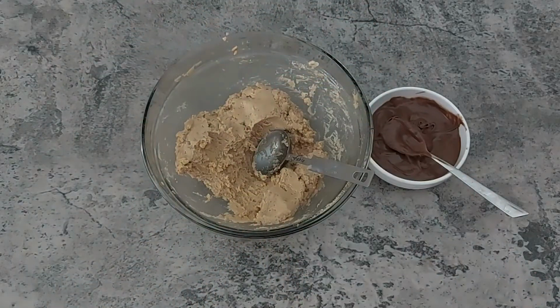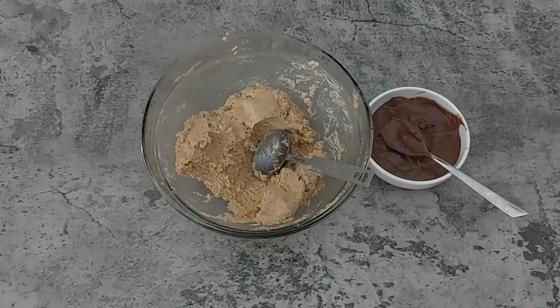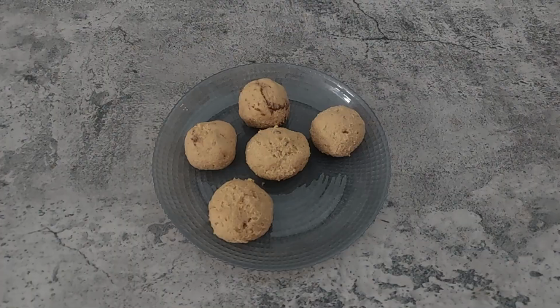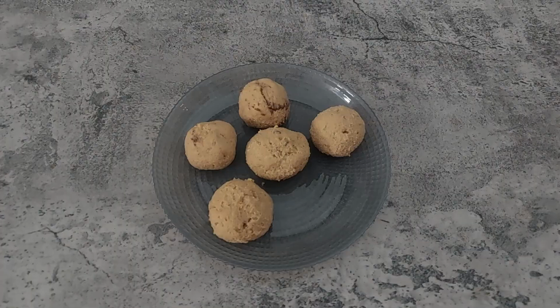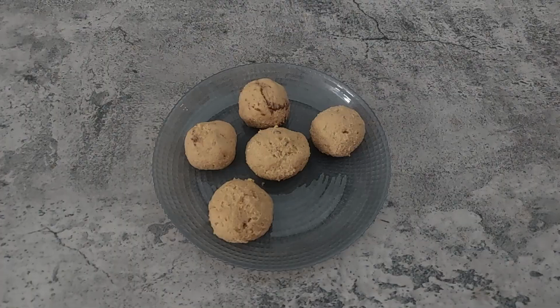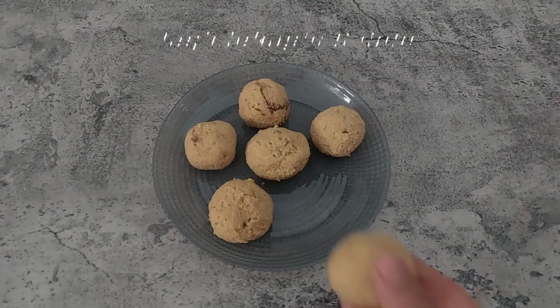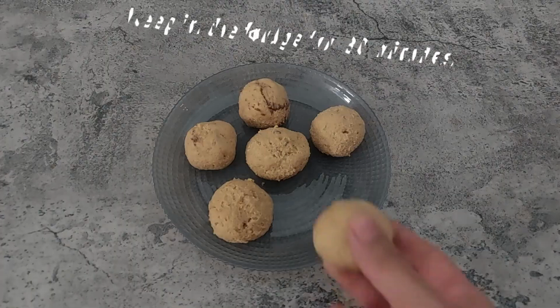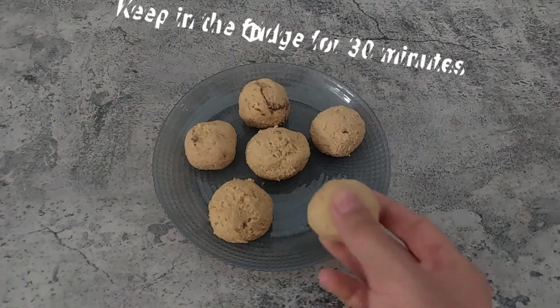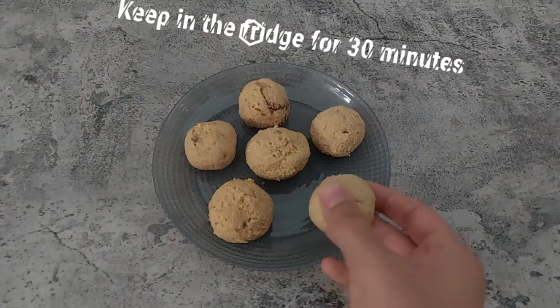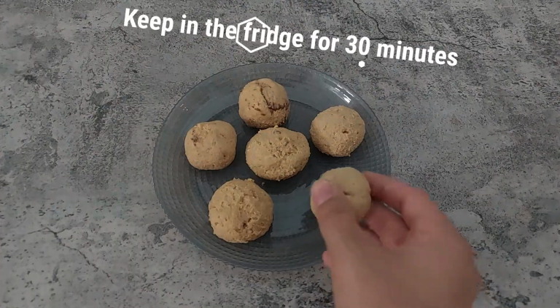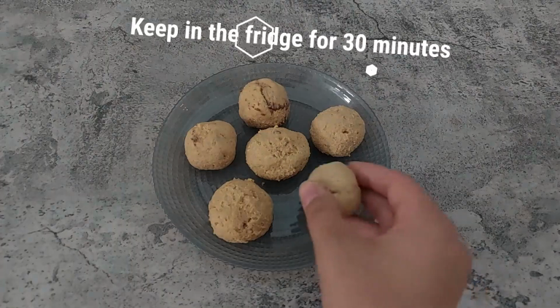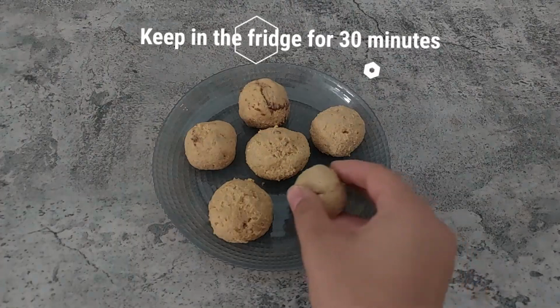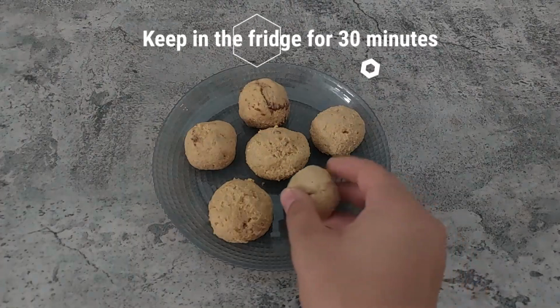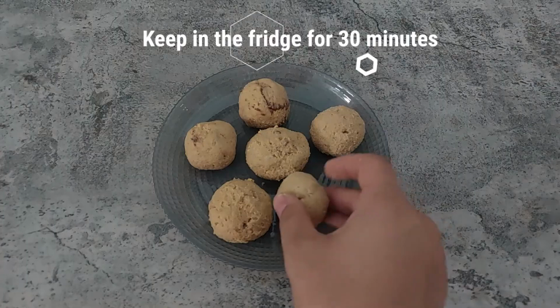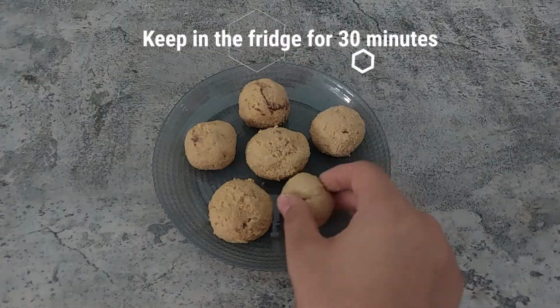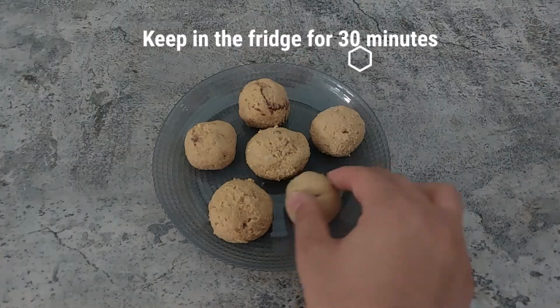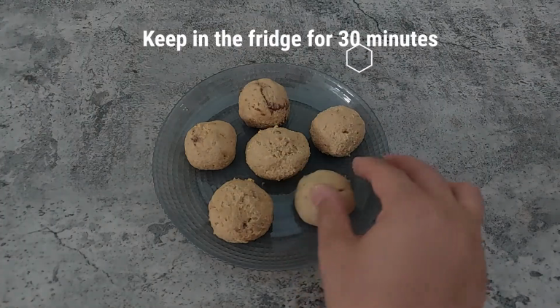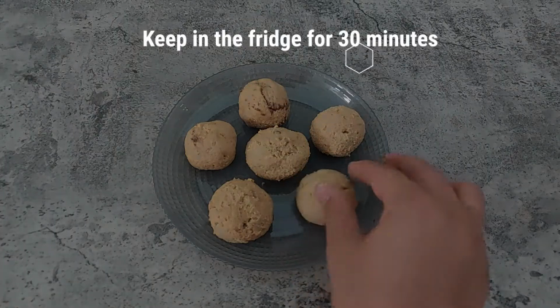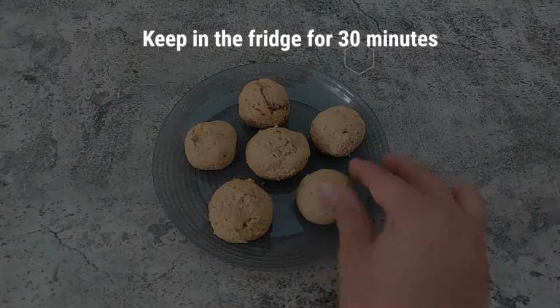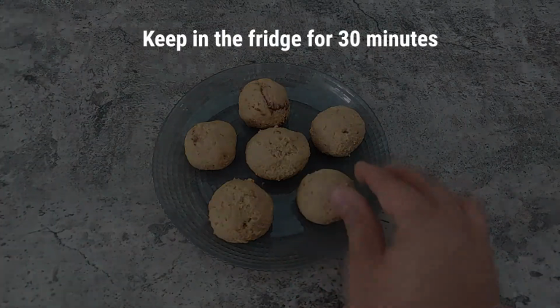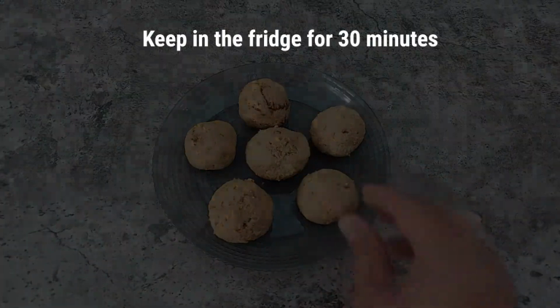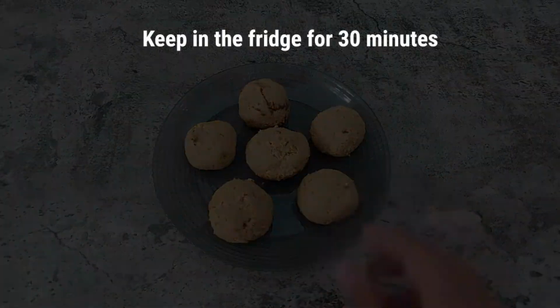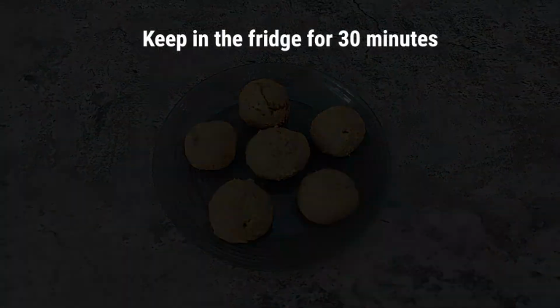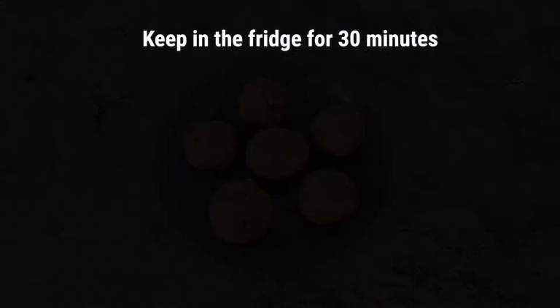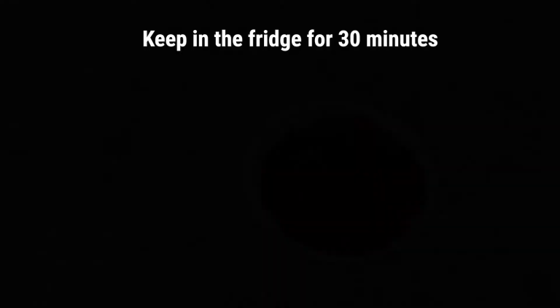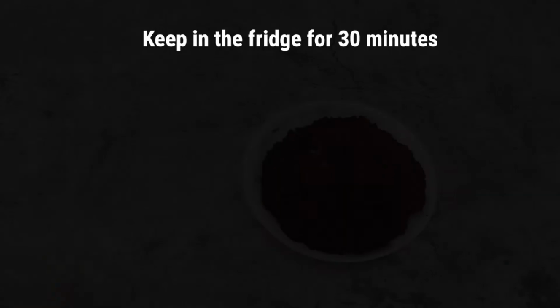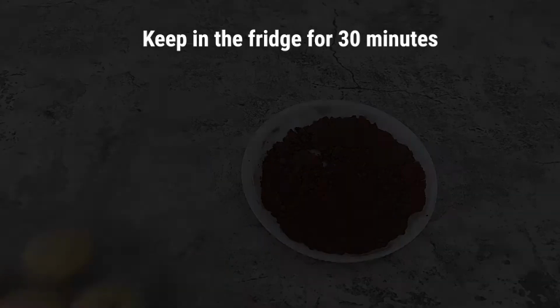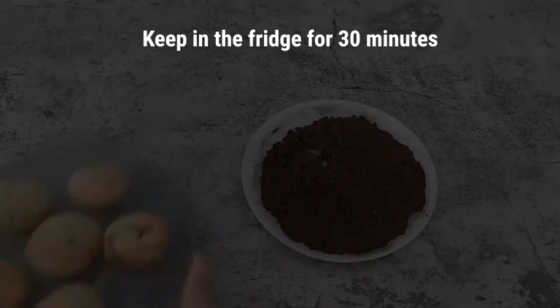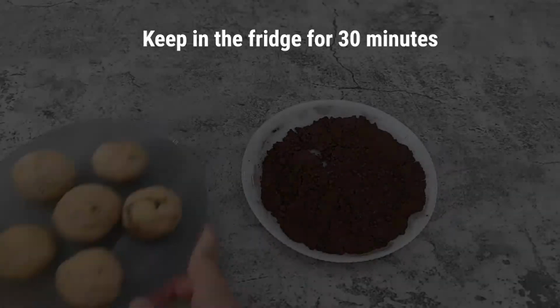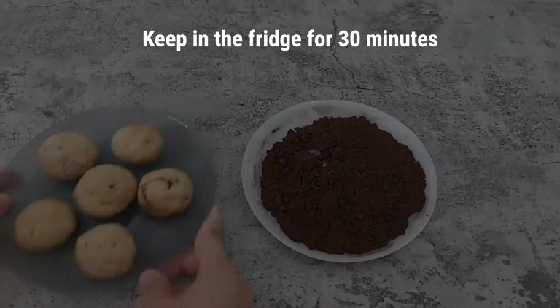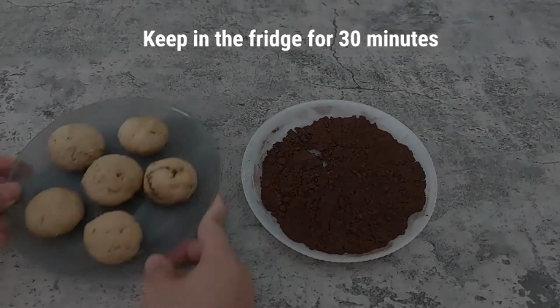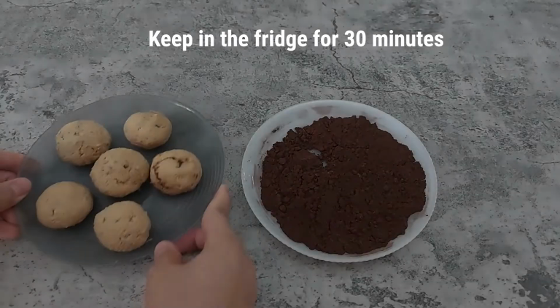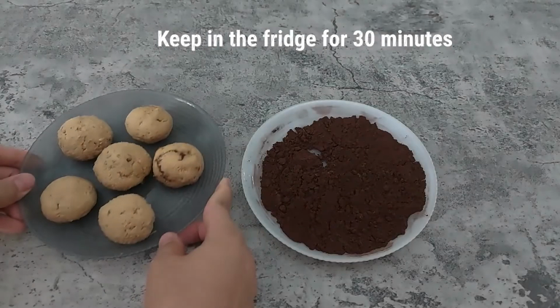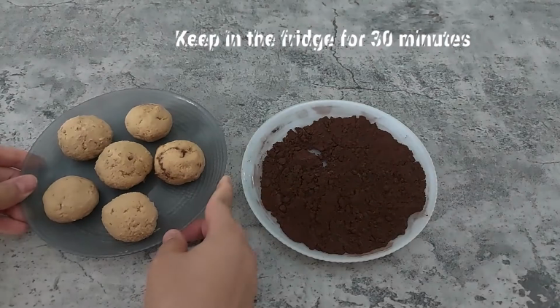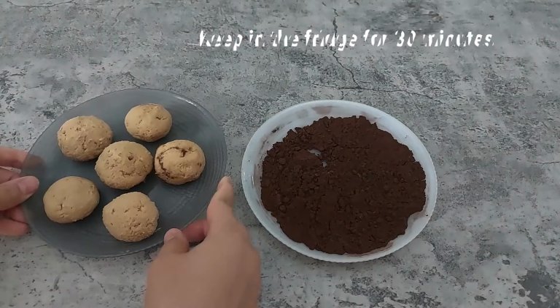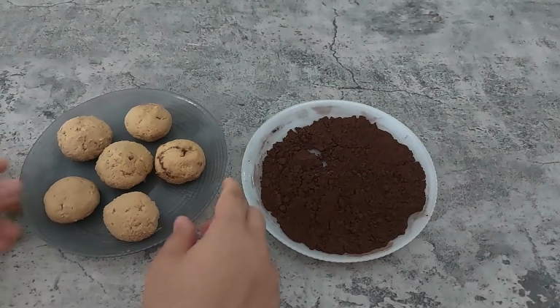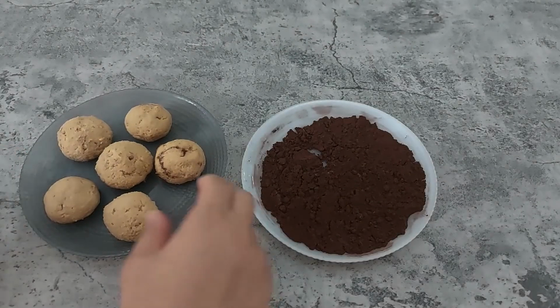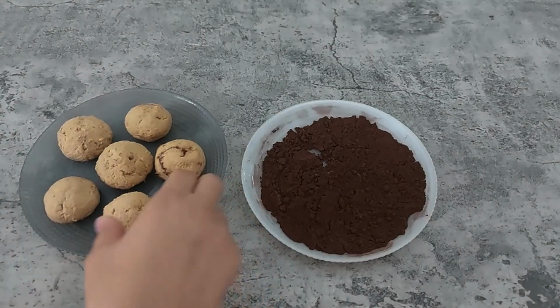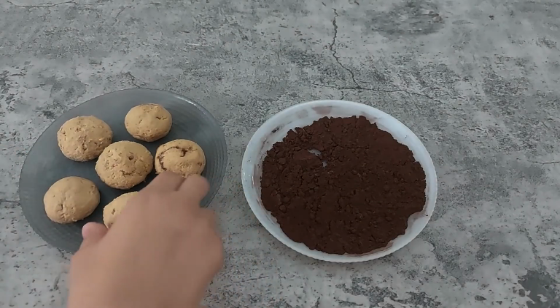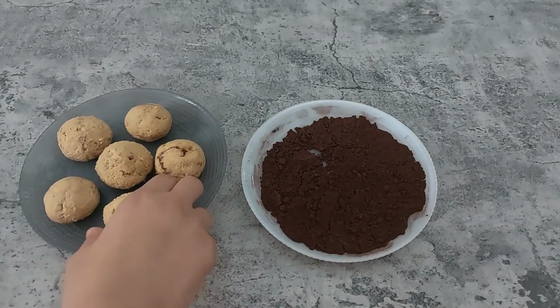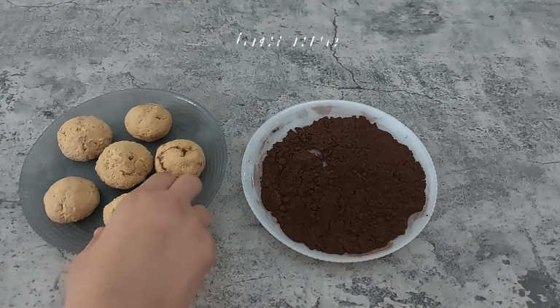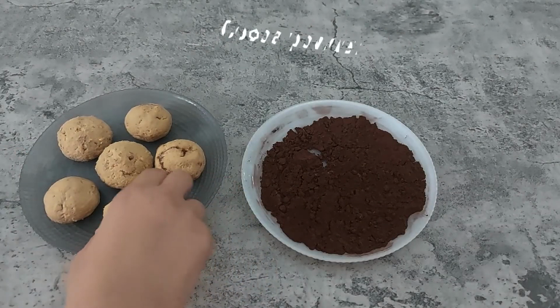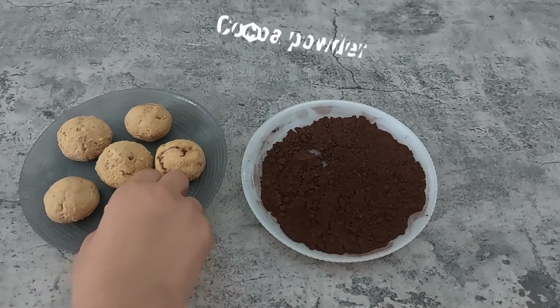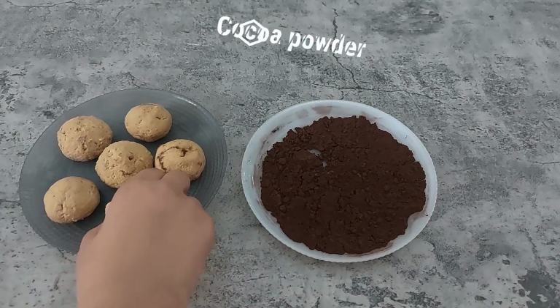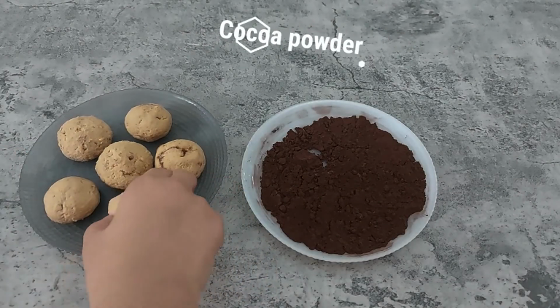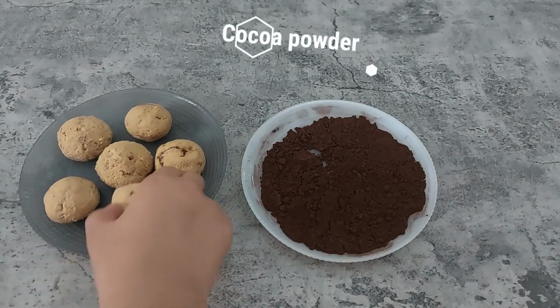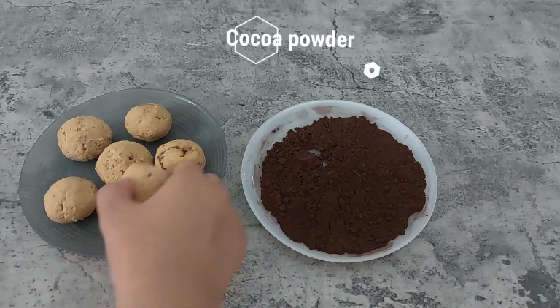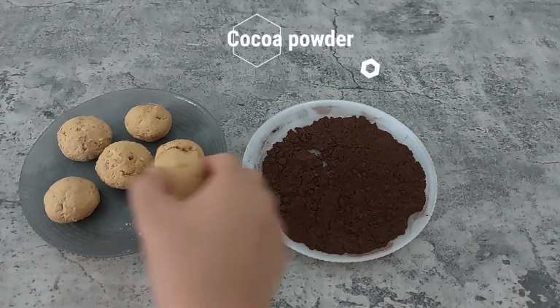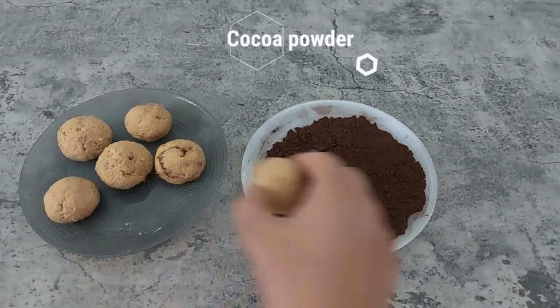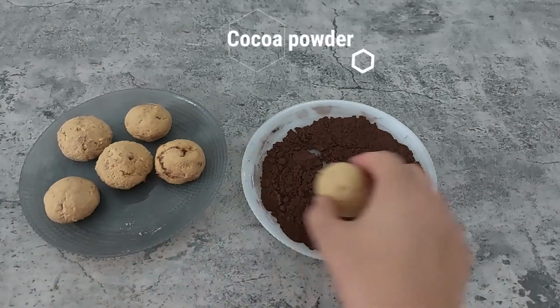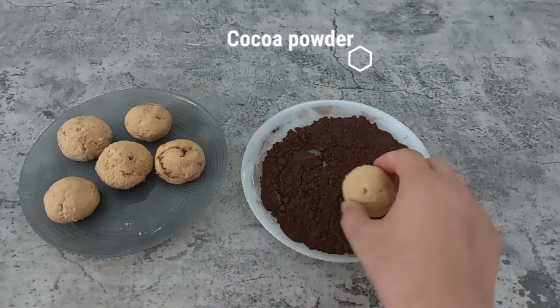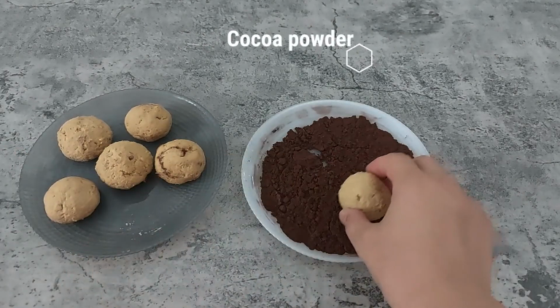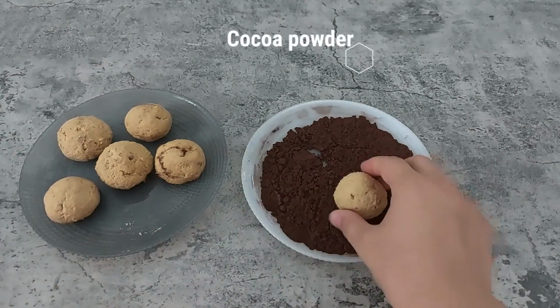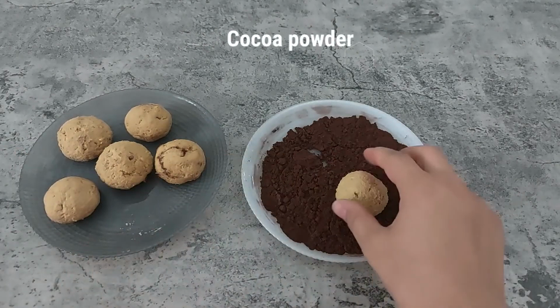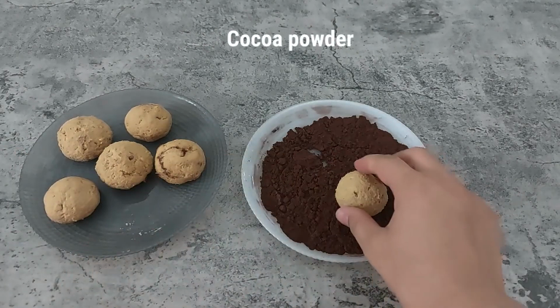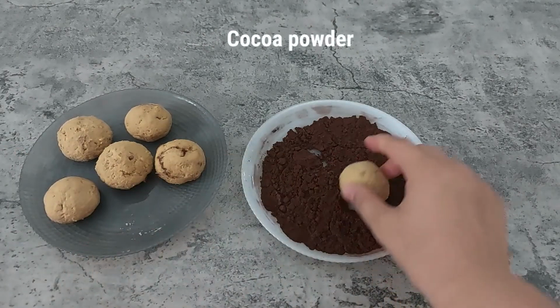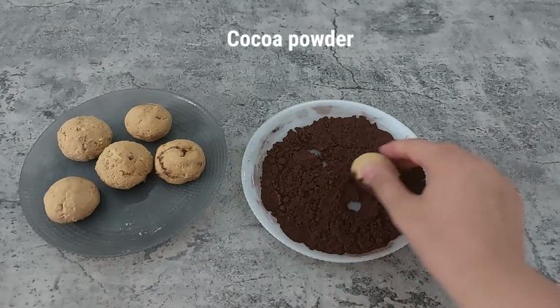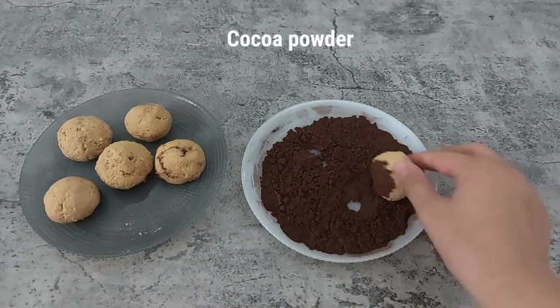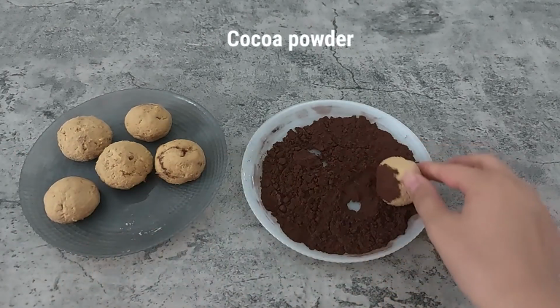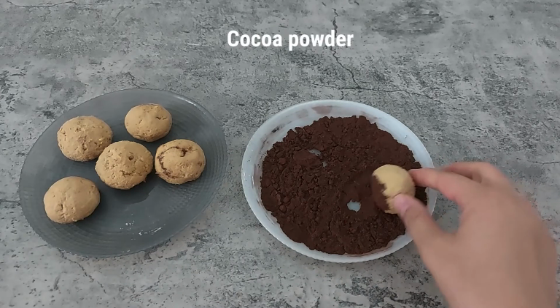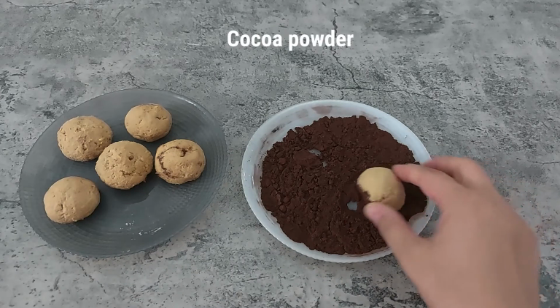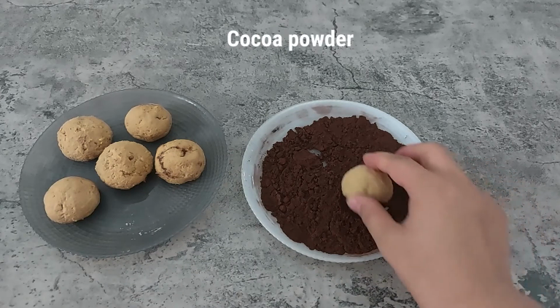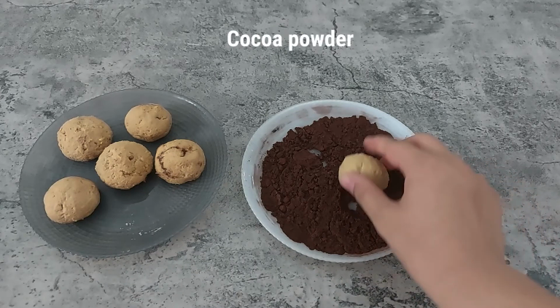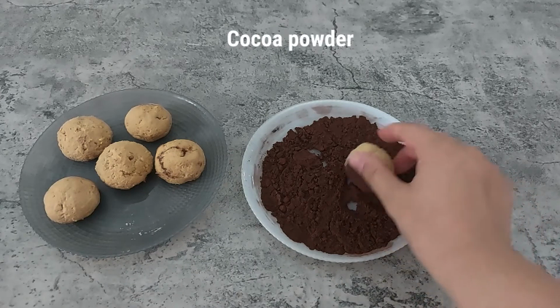Put the balls in the fridge for 30 minutes. Then cover each ball with cocoa powder.